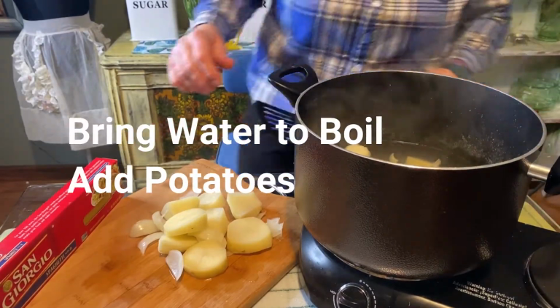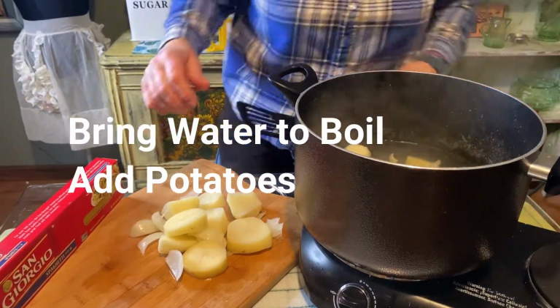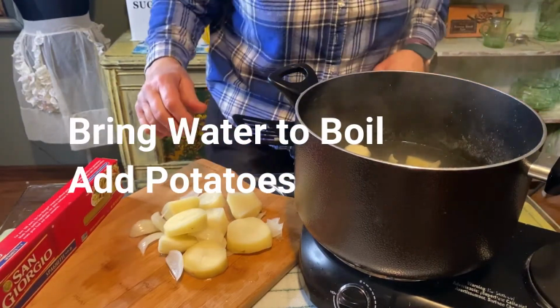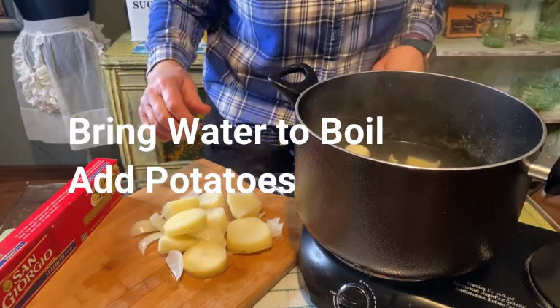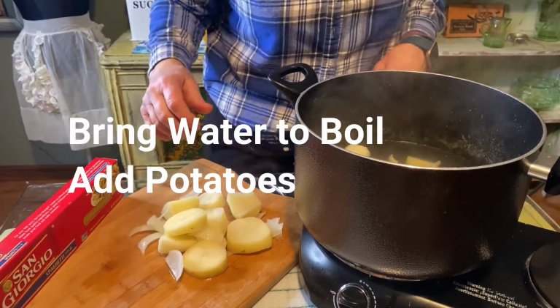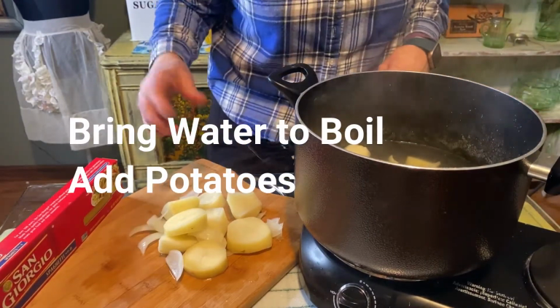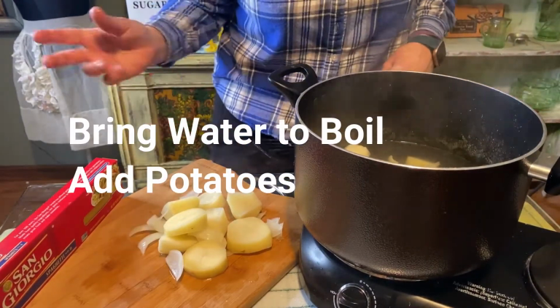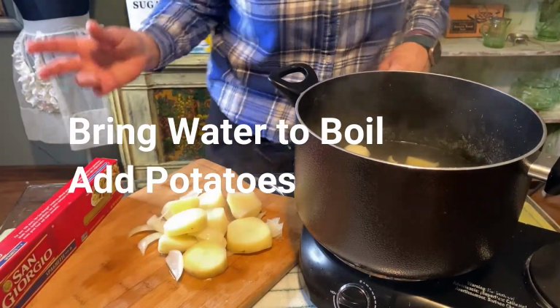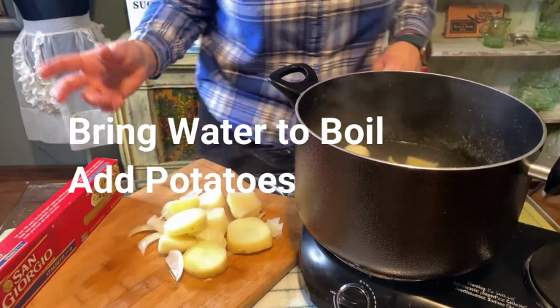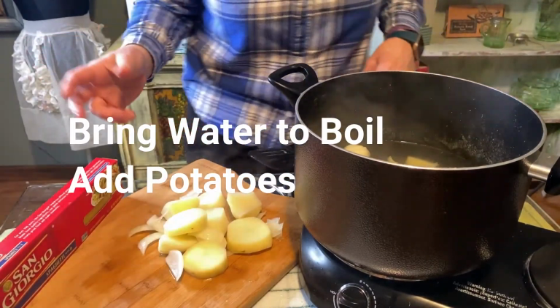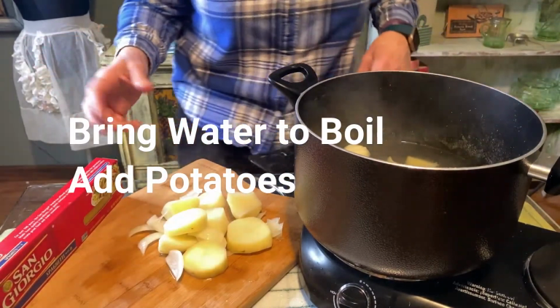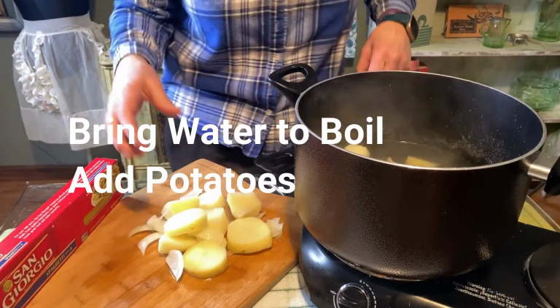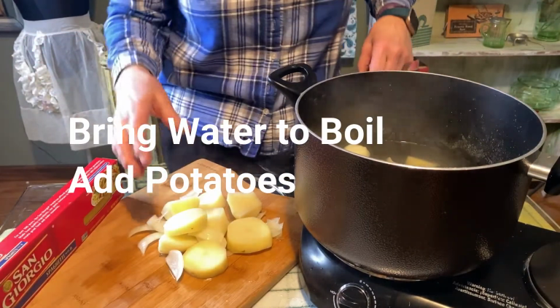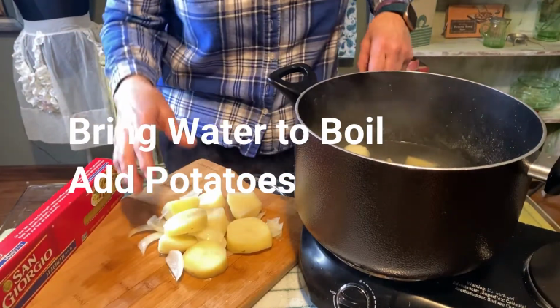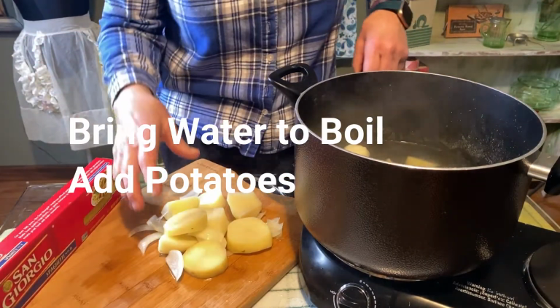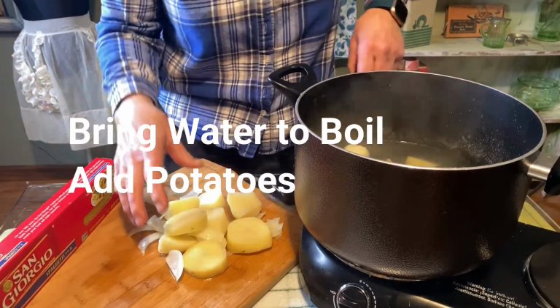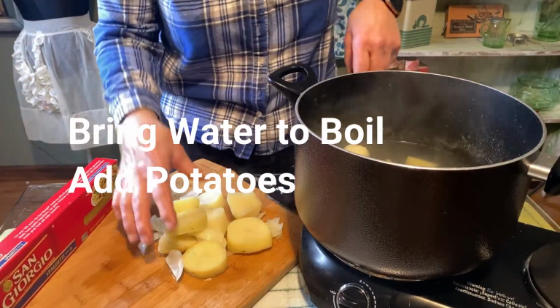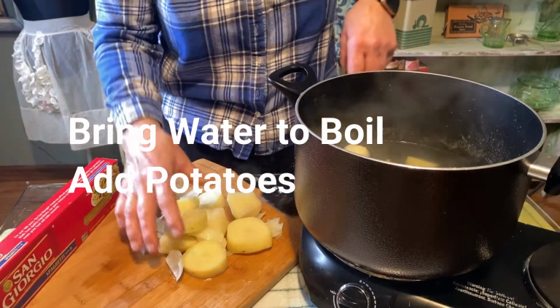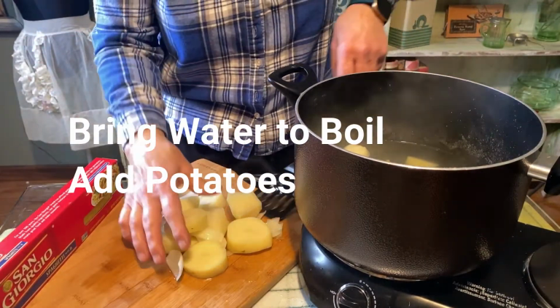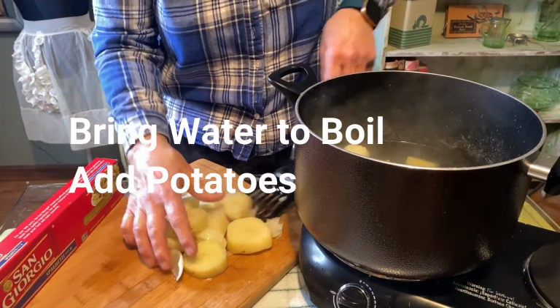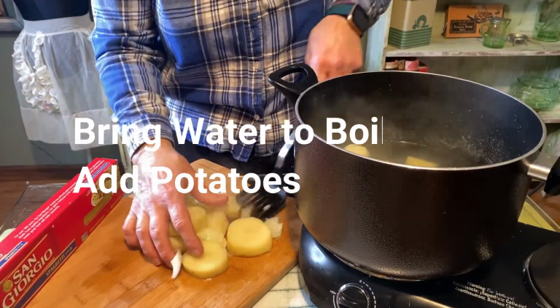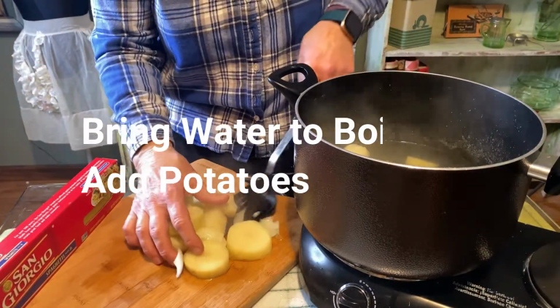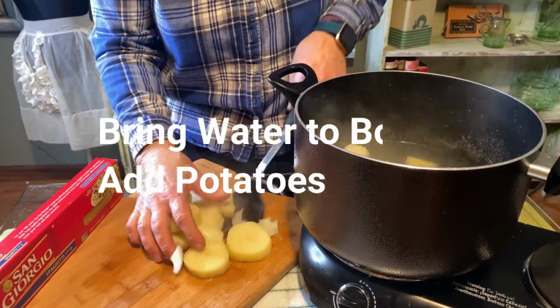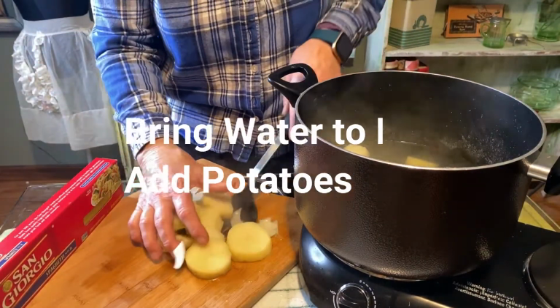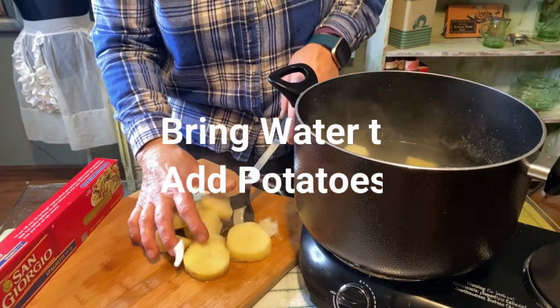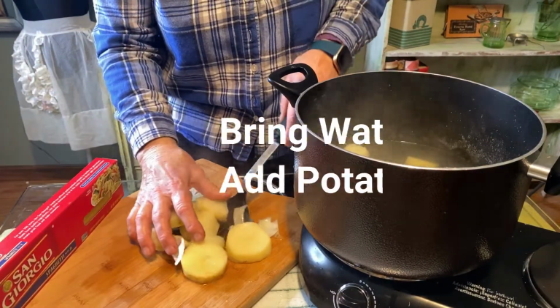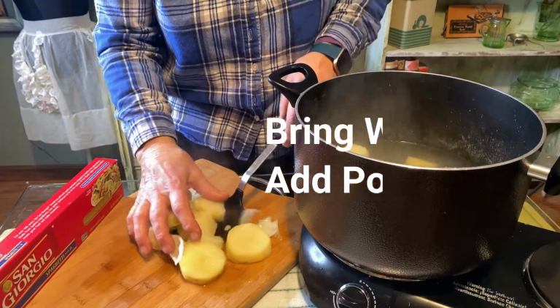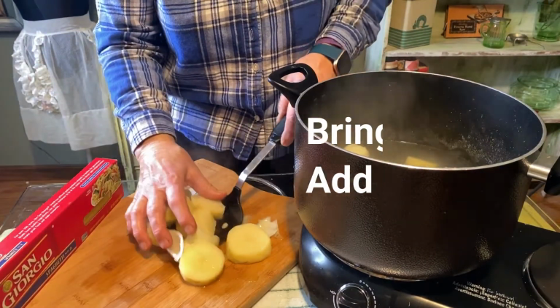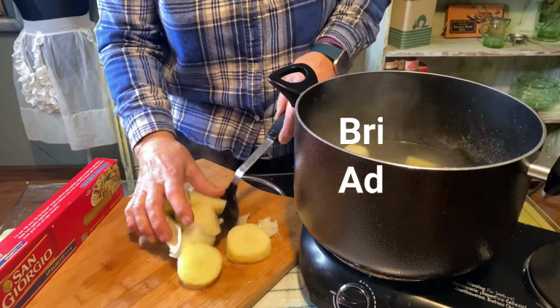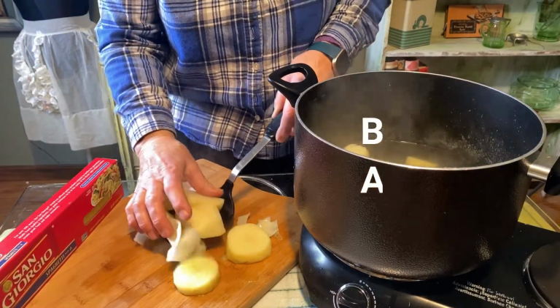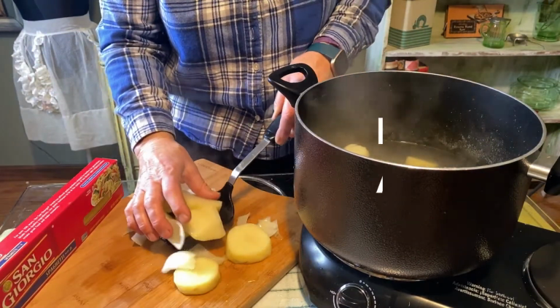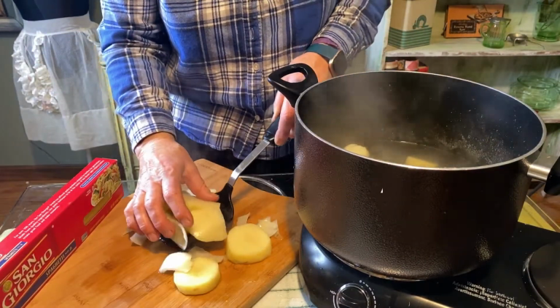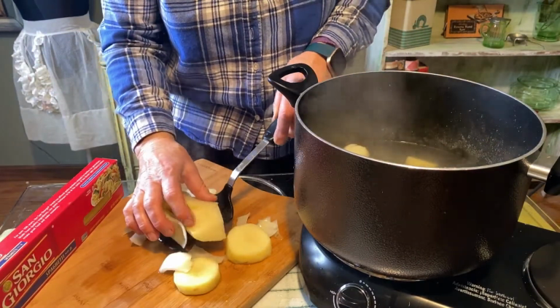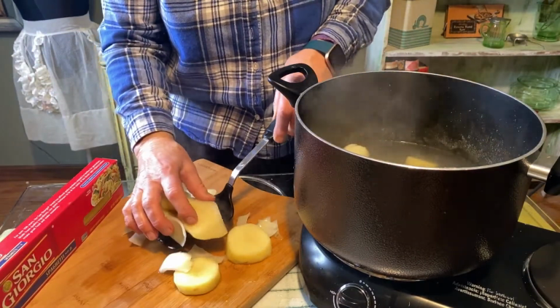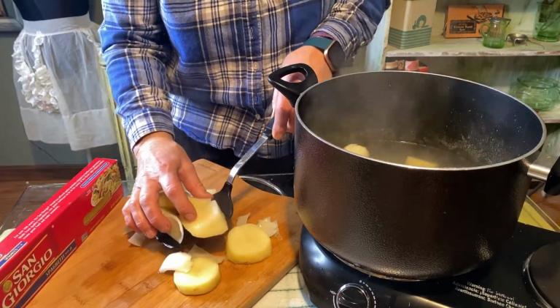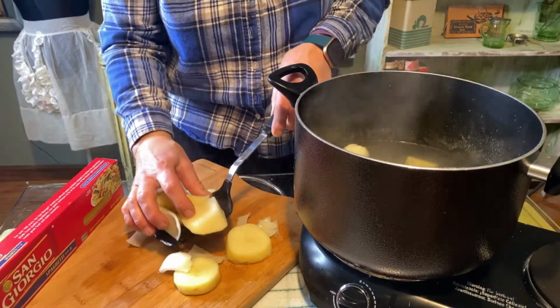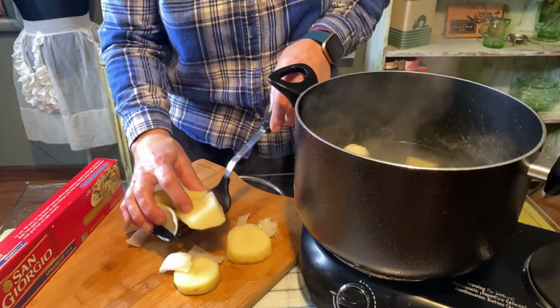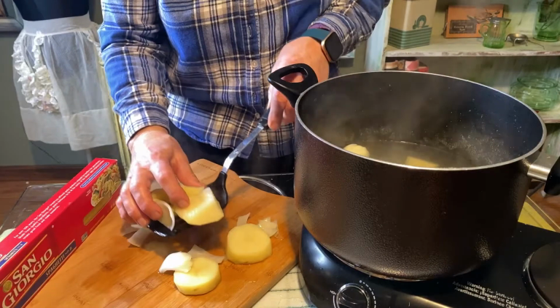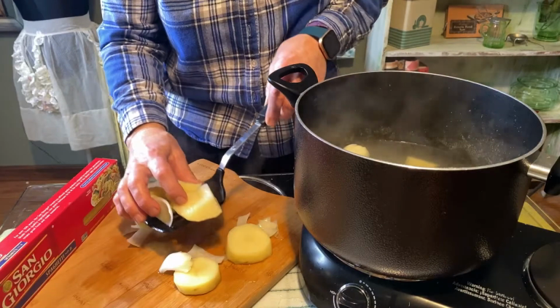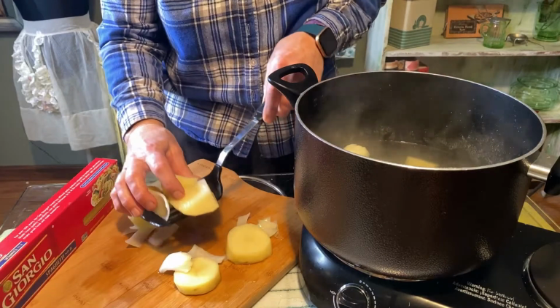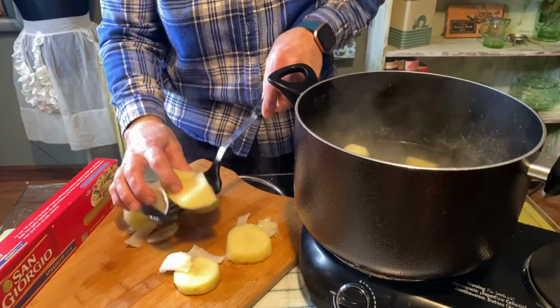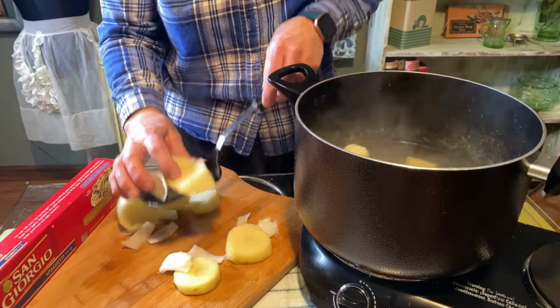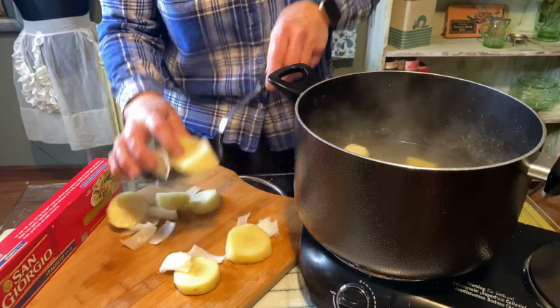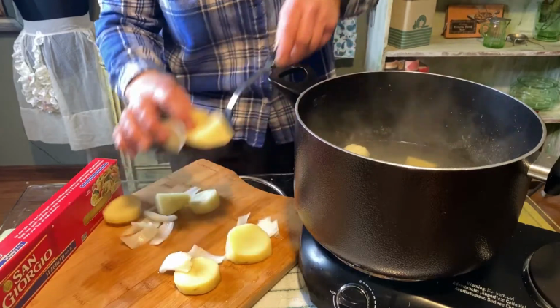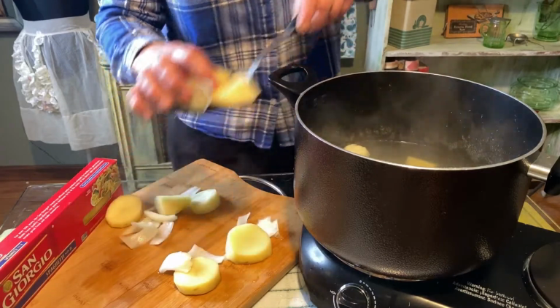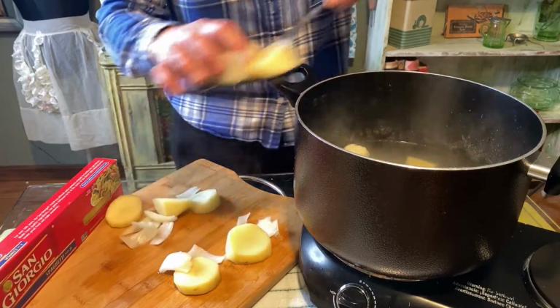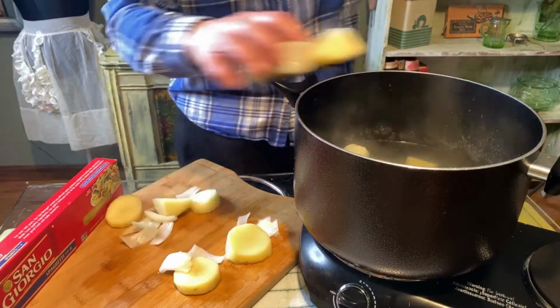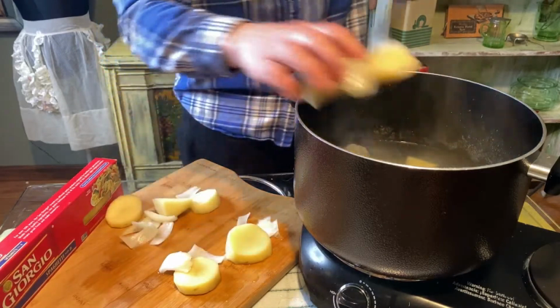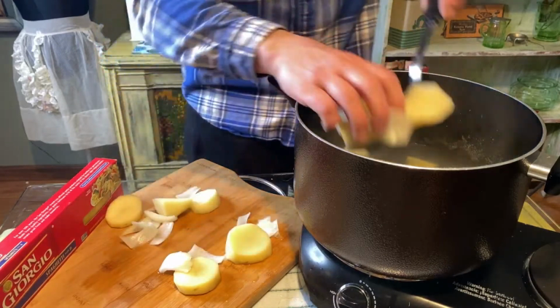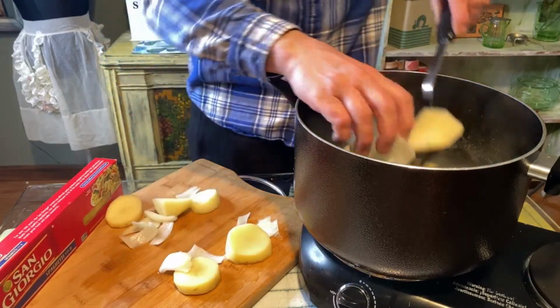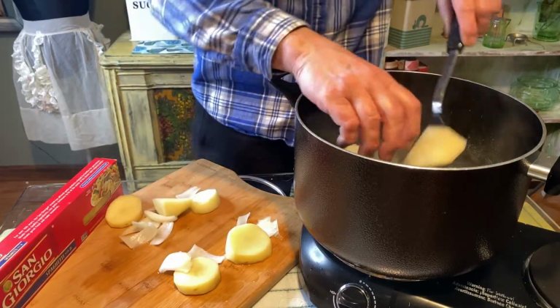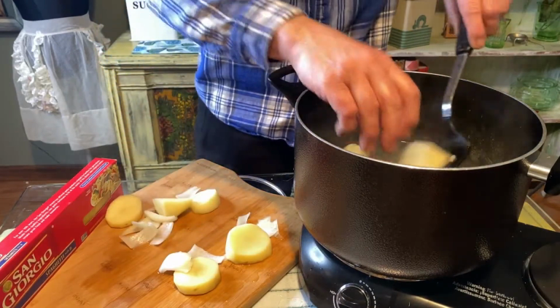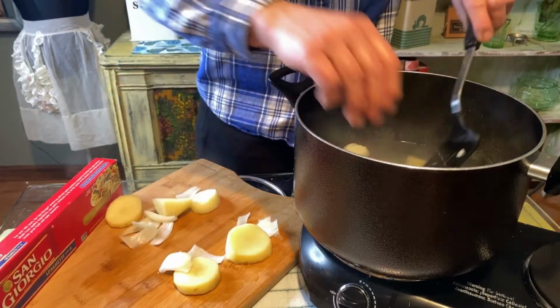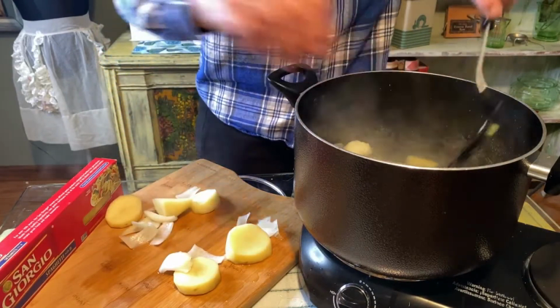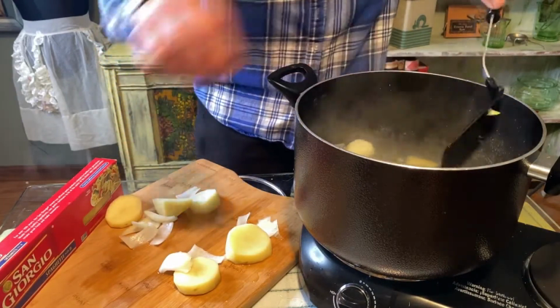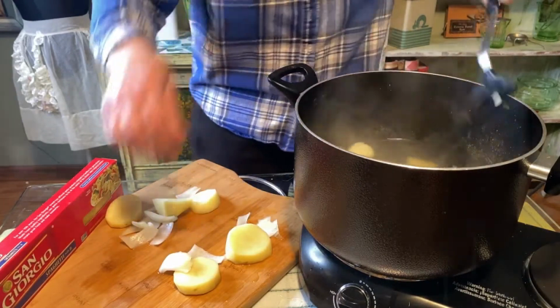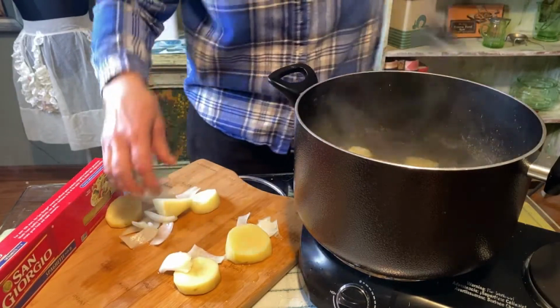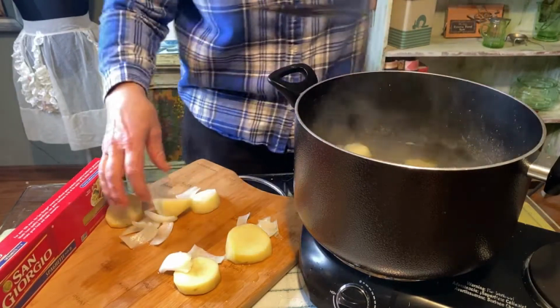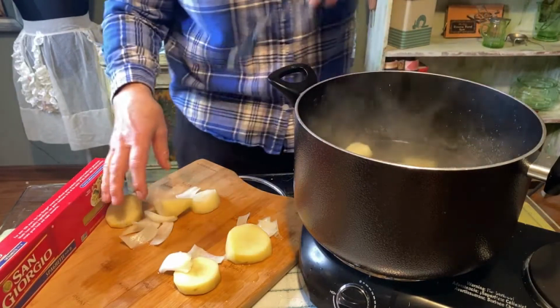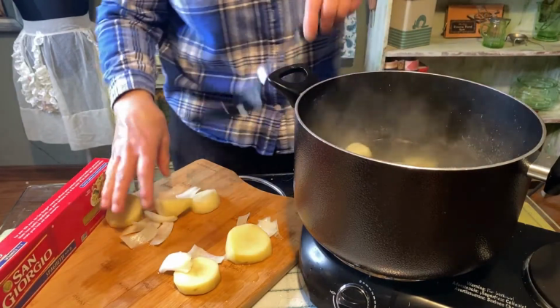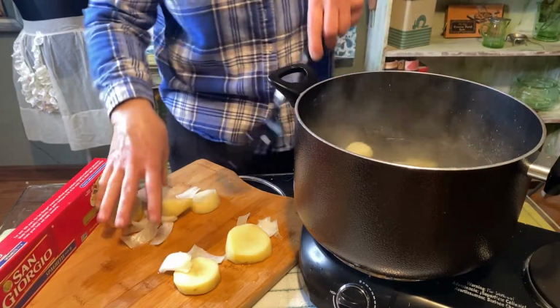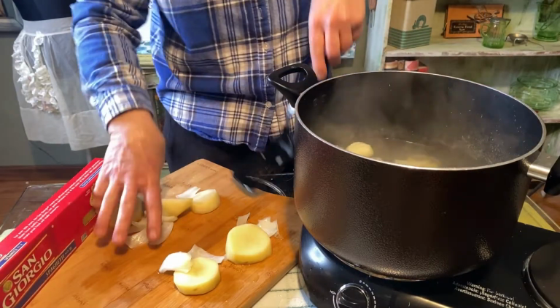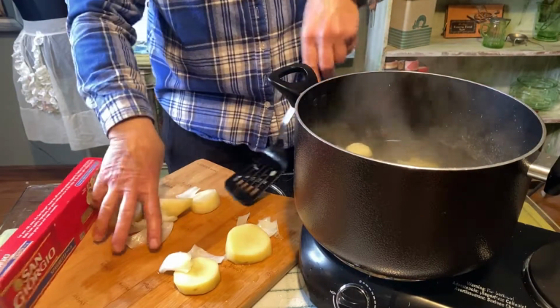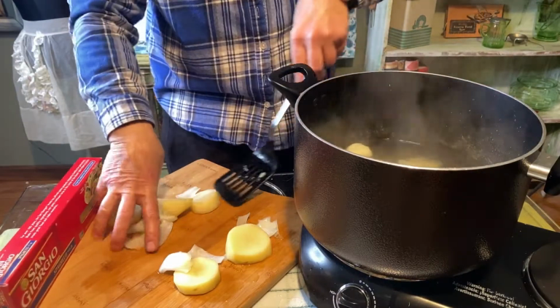As usual, I forgot to turn on the camera. So half of the potatoes are in there now — I'm going to put them in.